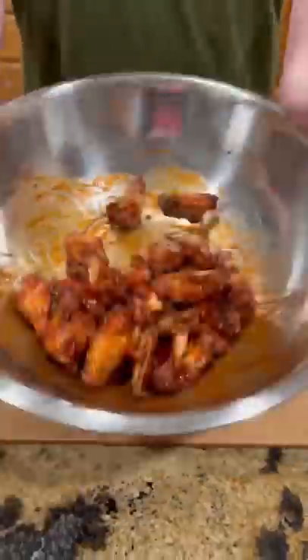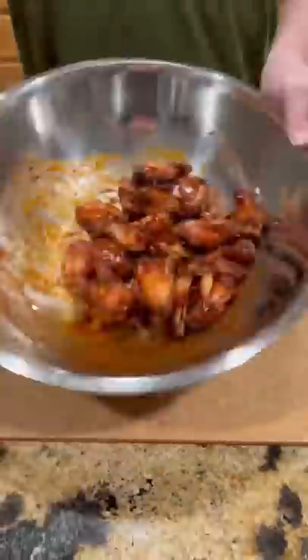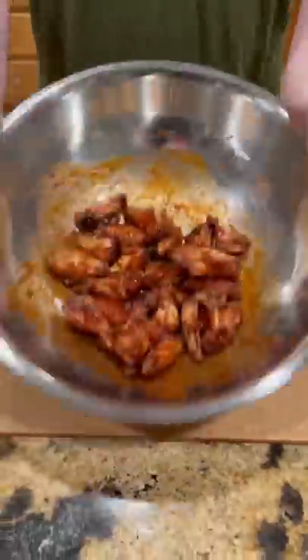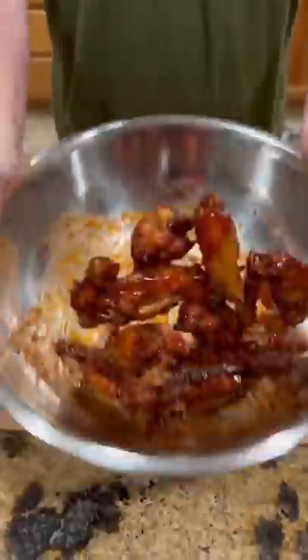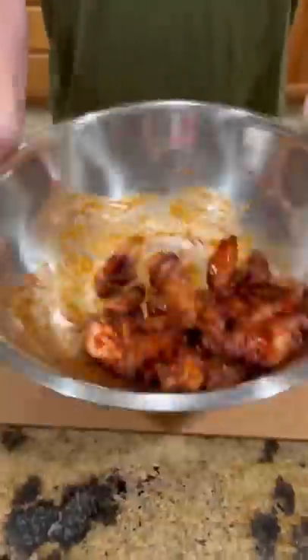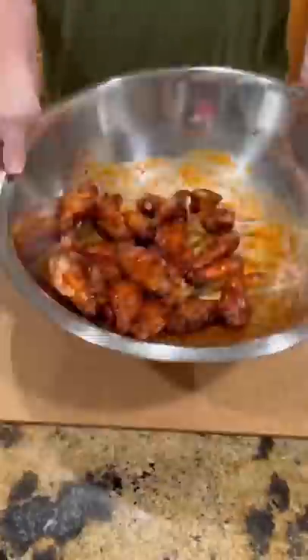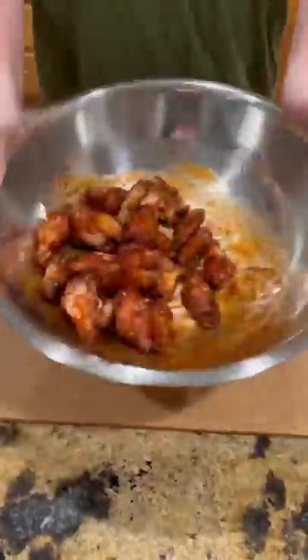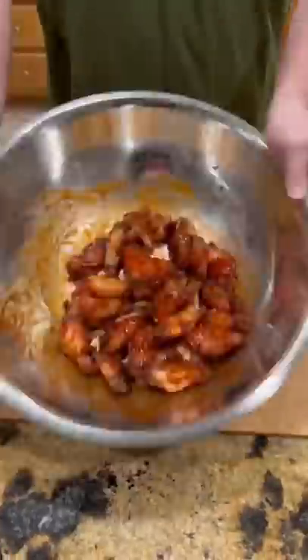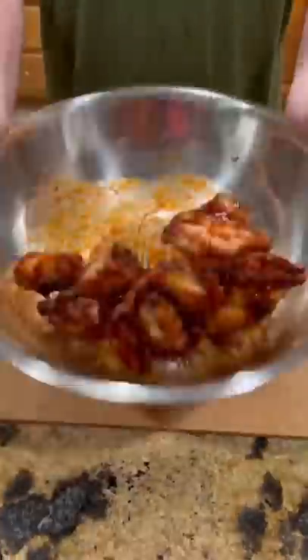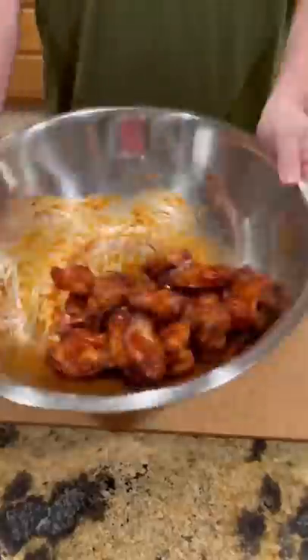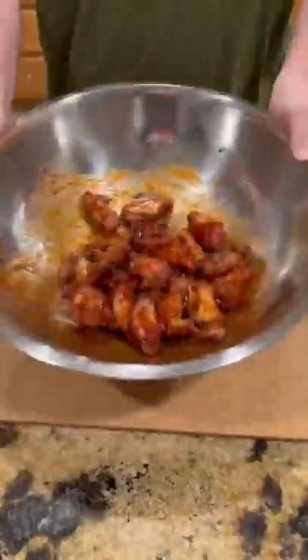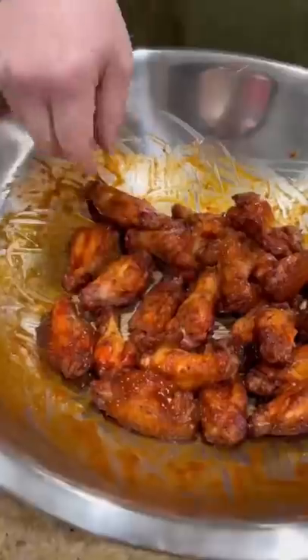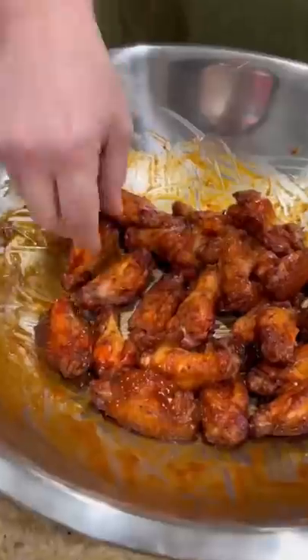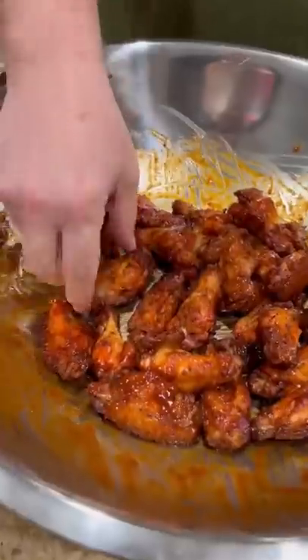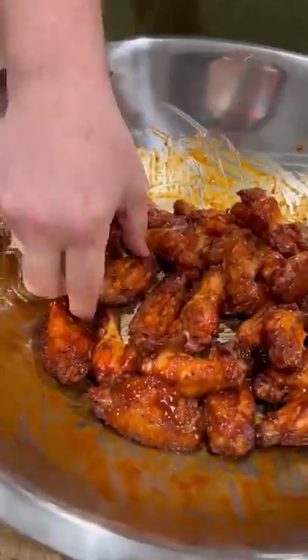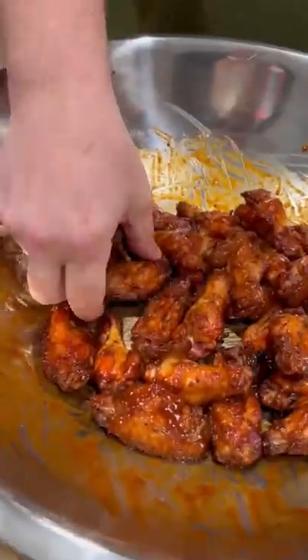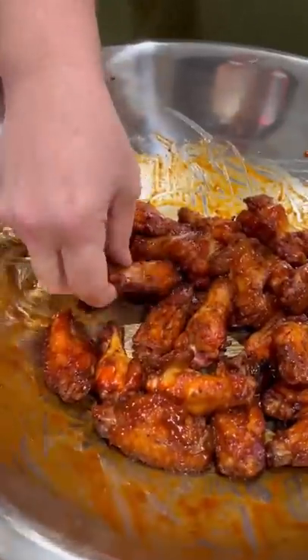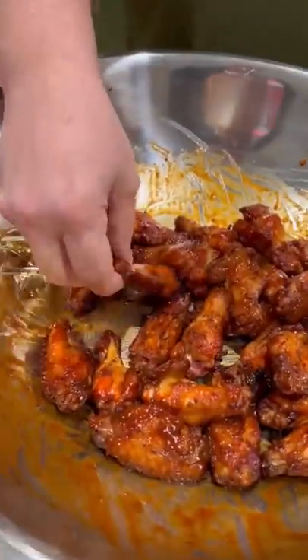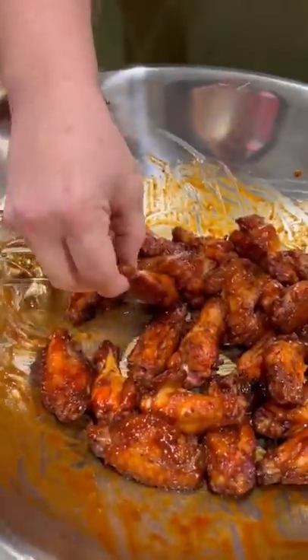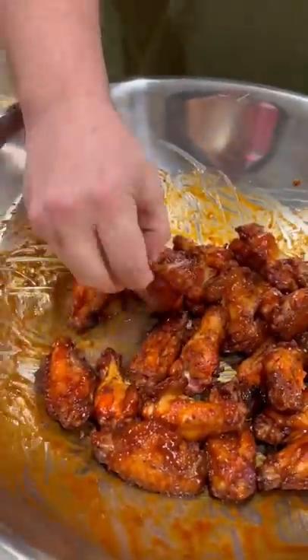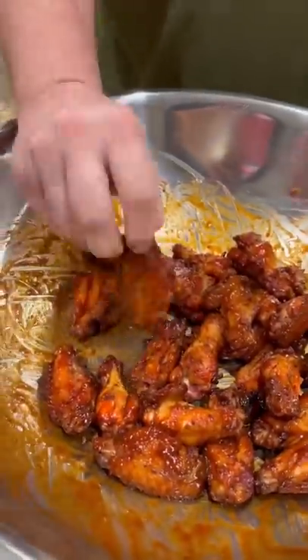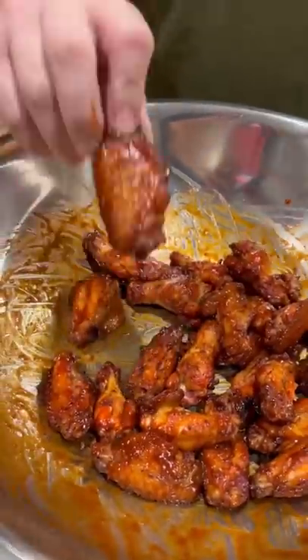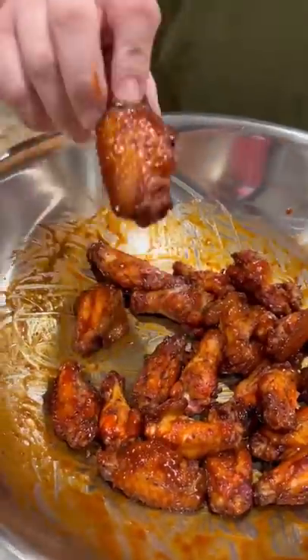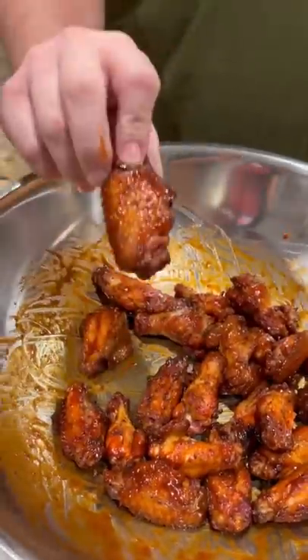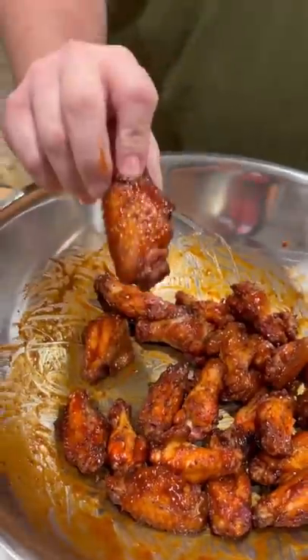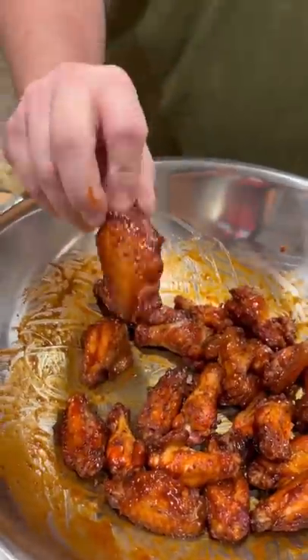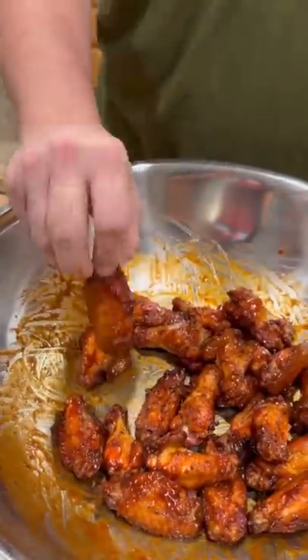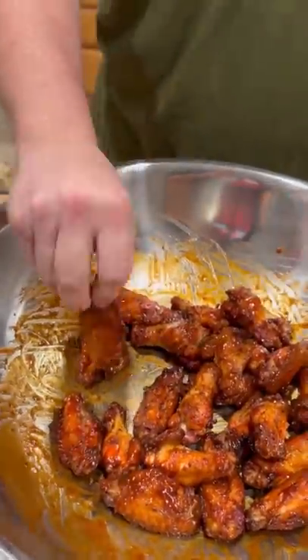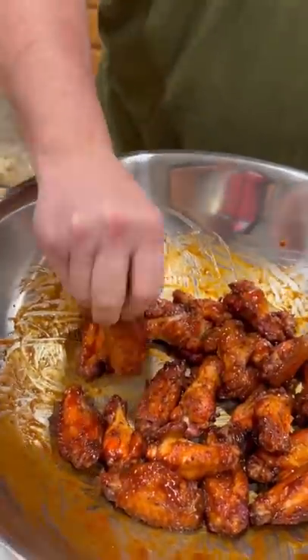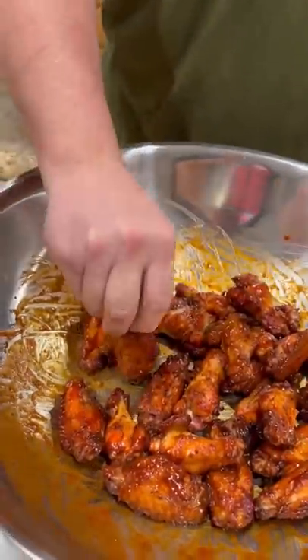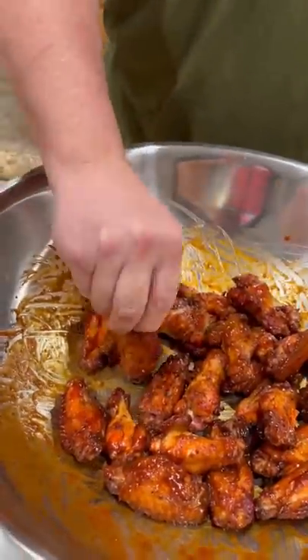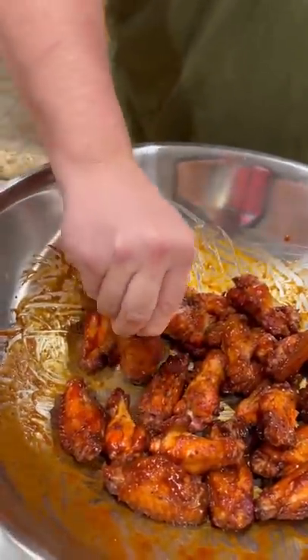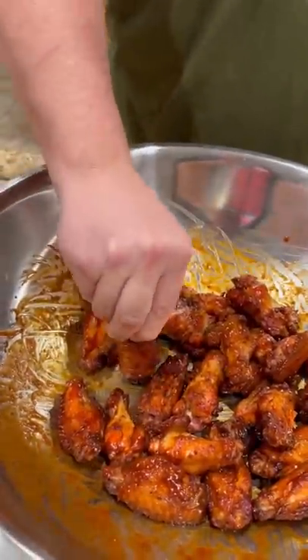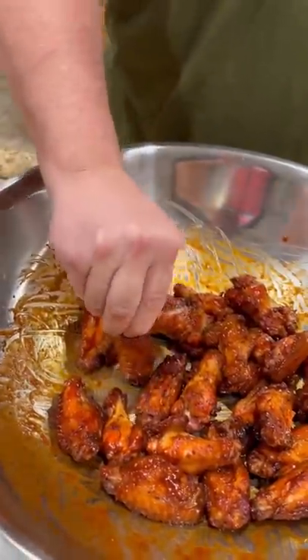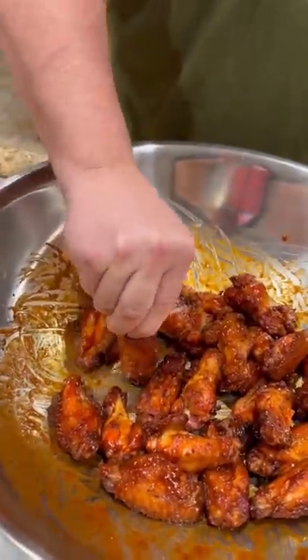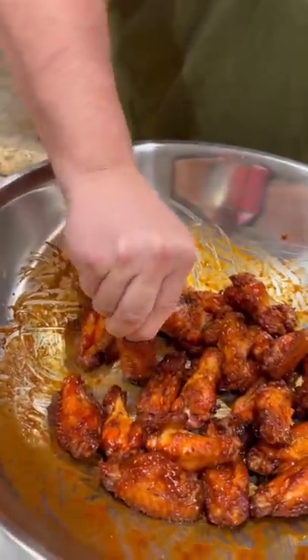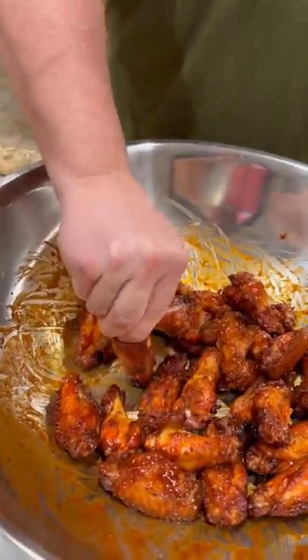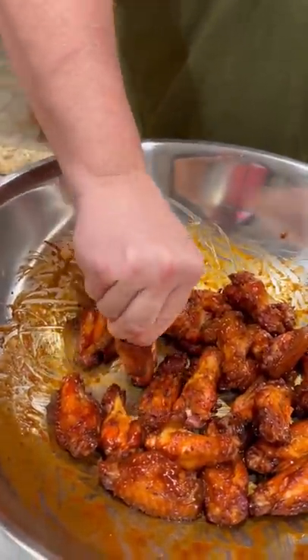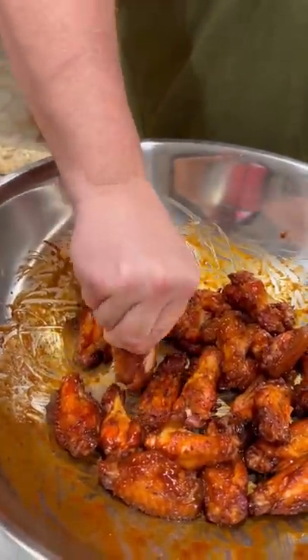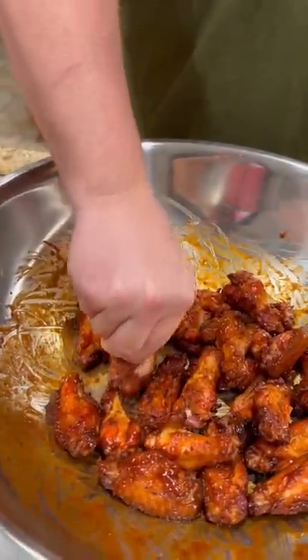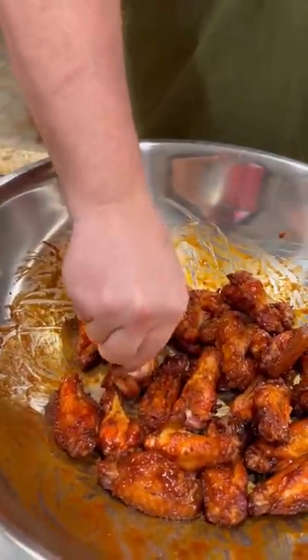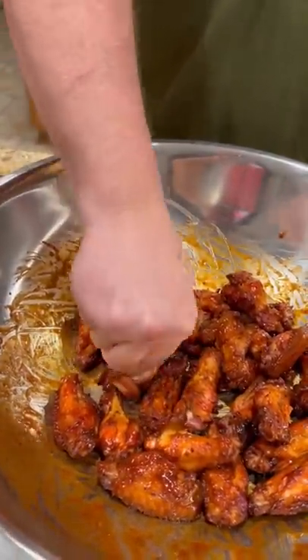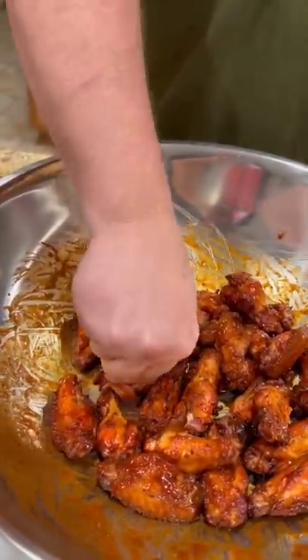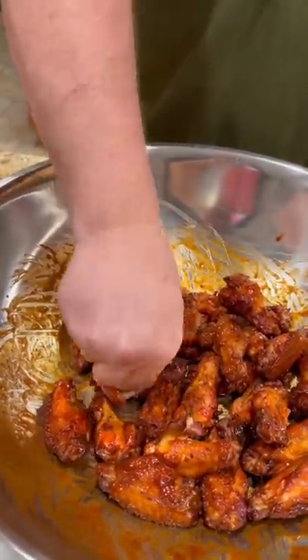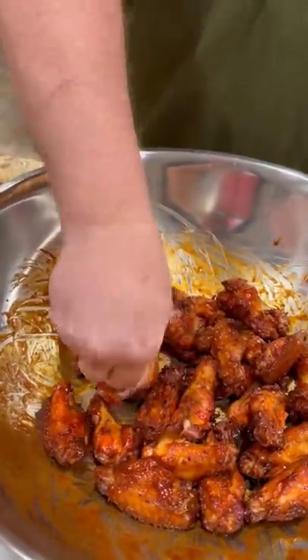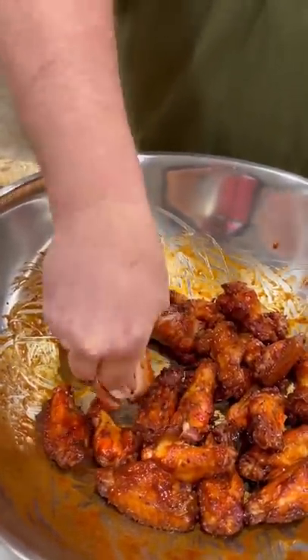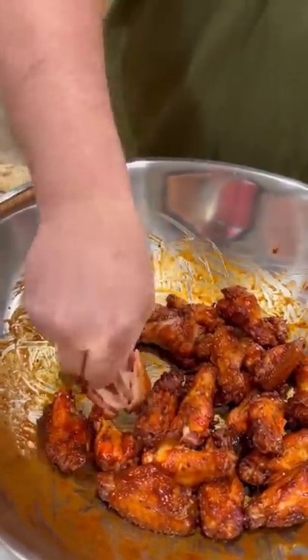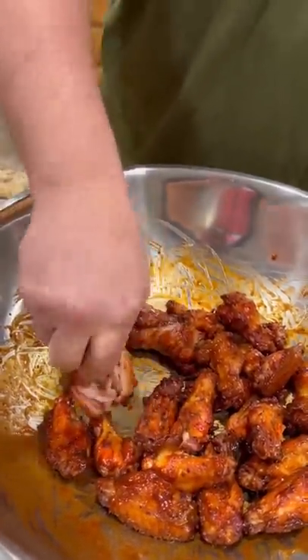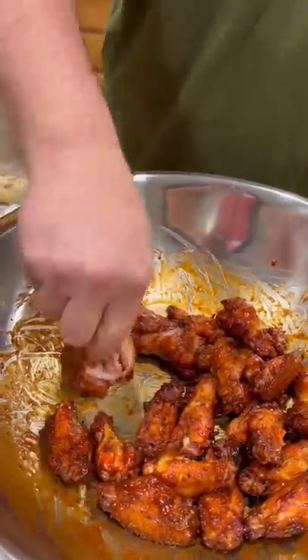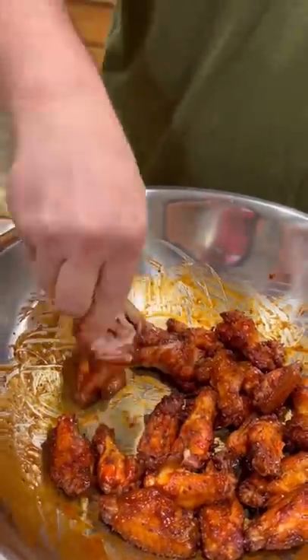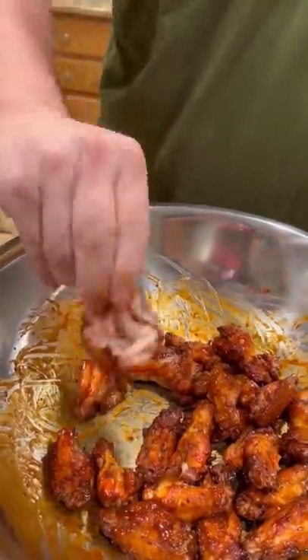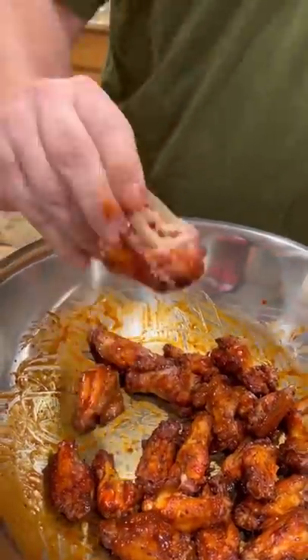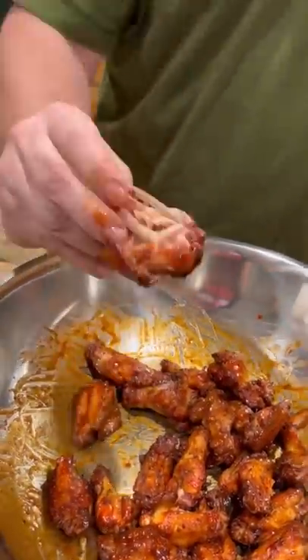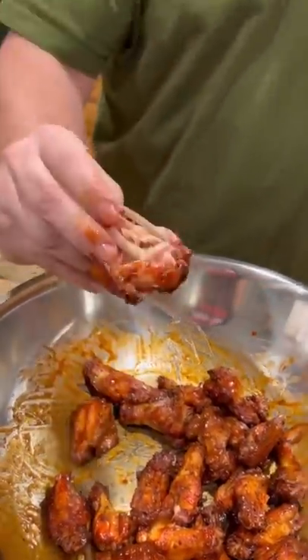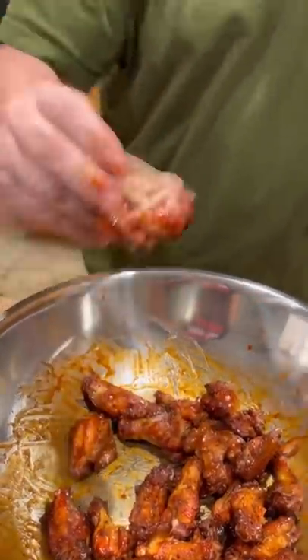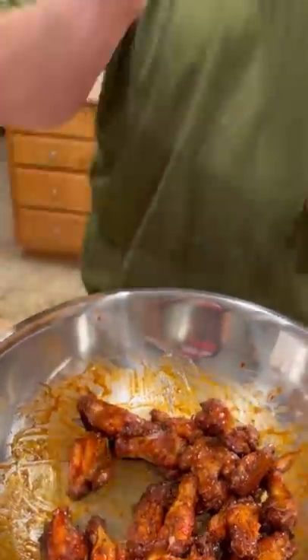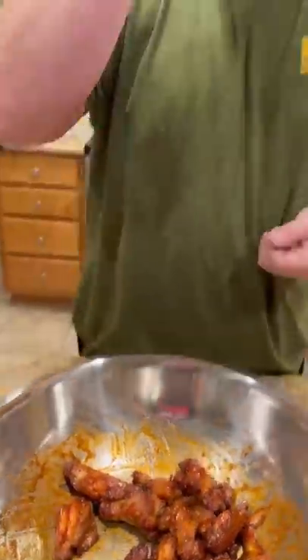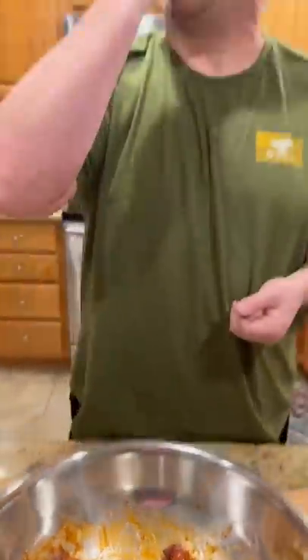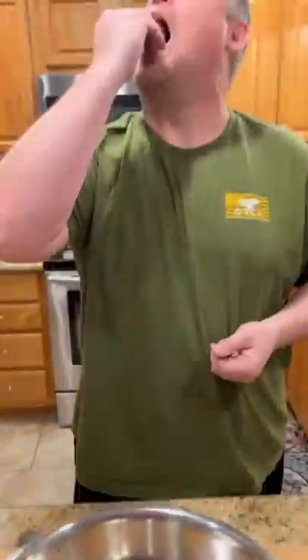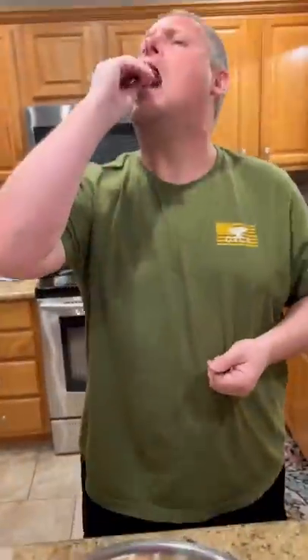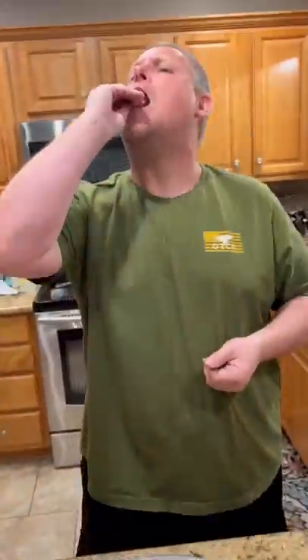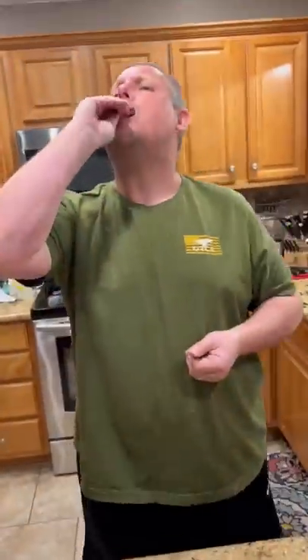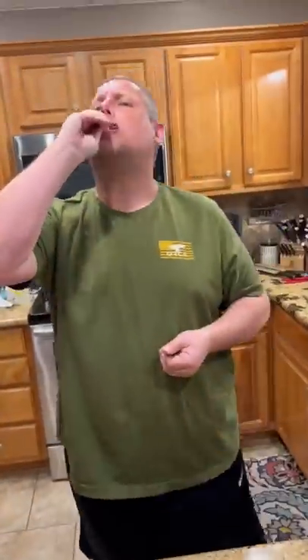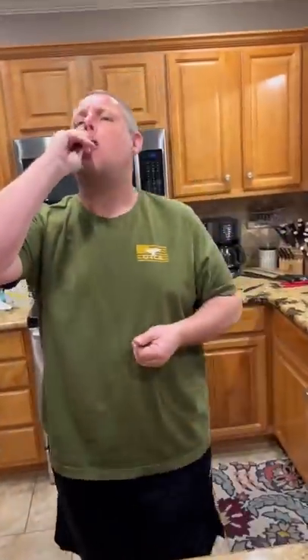You know what time it is — time to go in for that bite. Grab that flapper, push it down. Those are absolutely freaking killer. Enjoy guys.